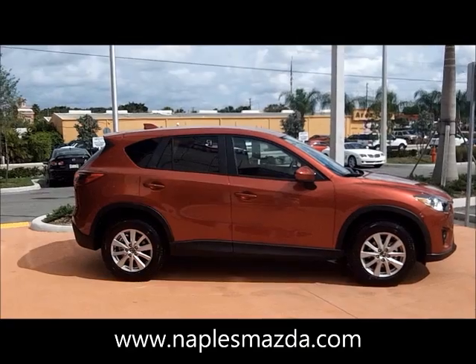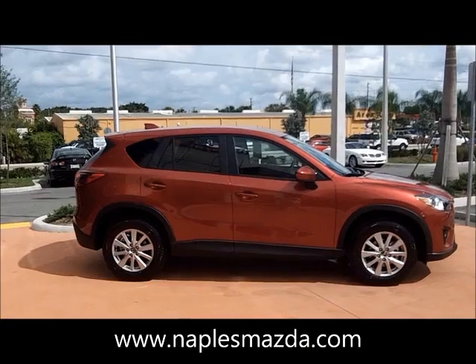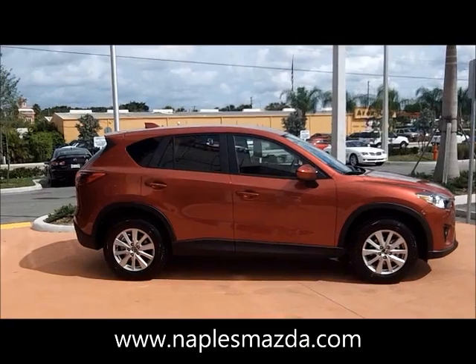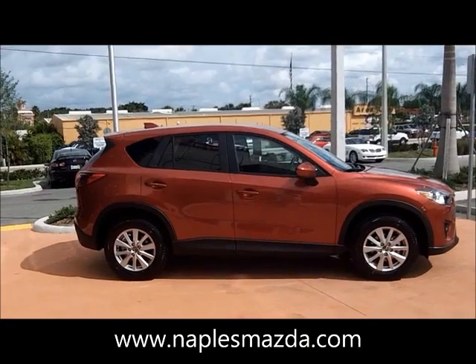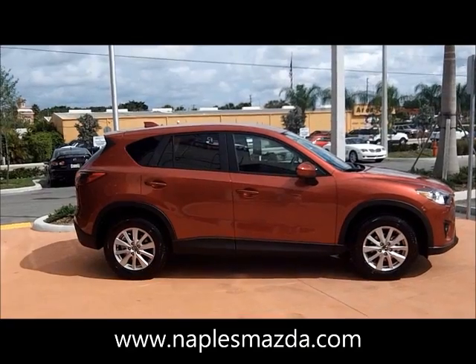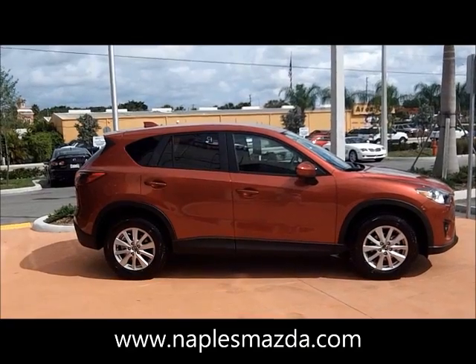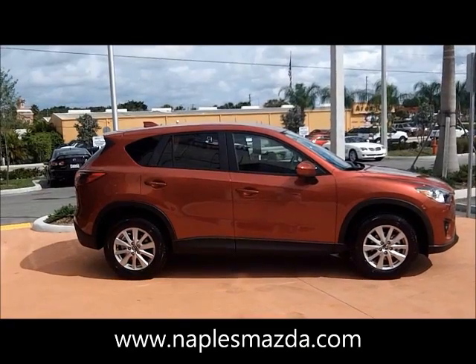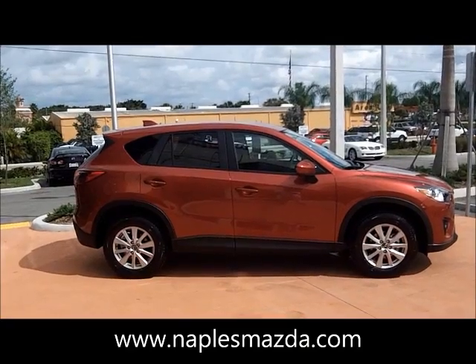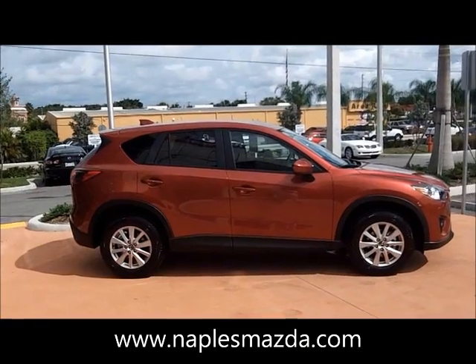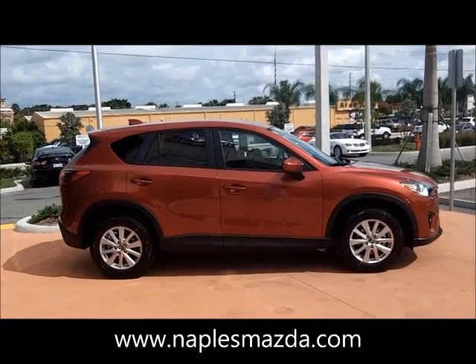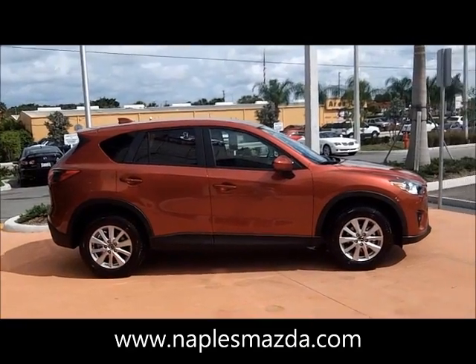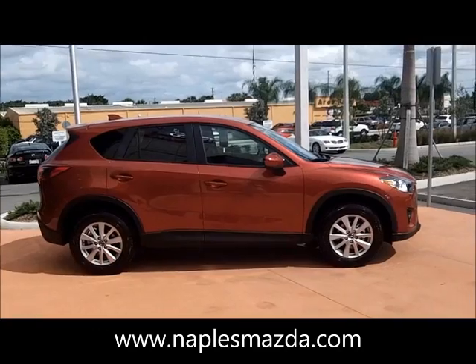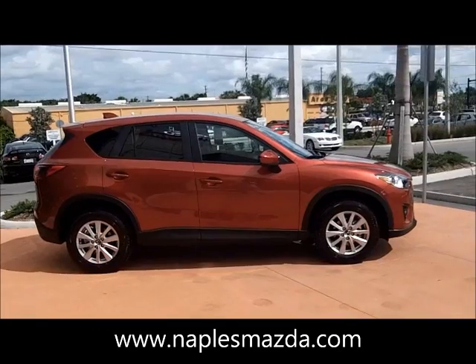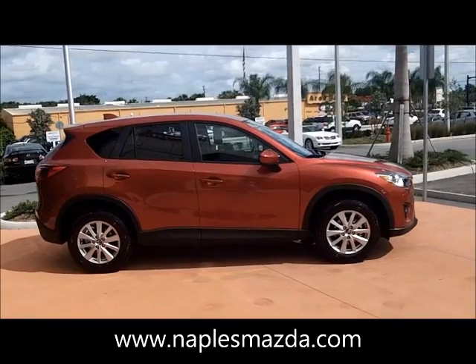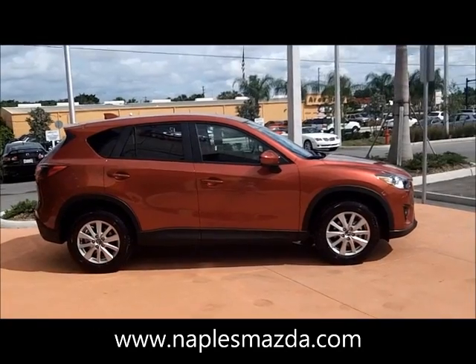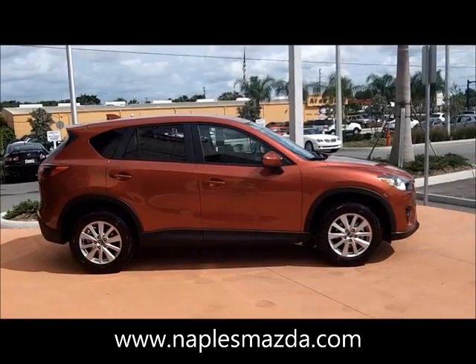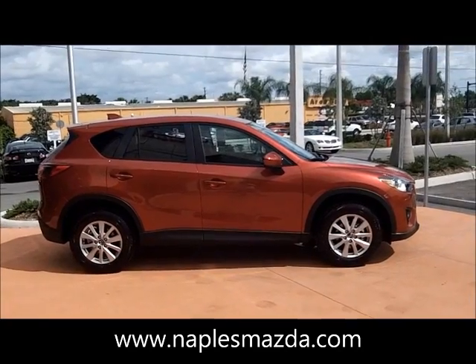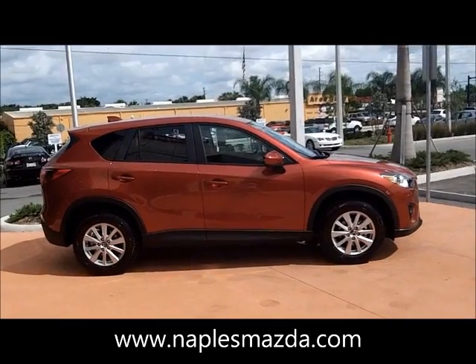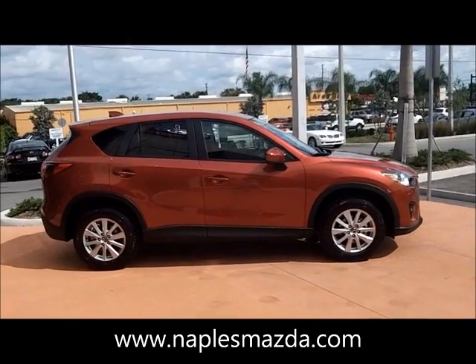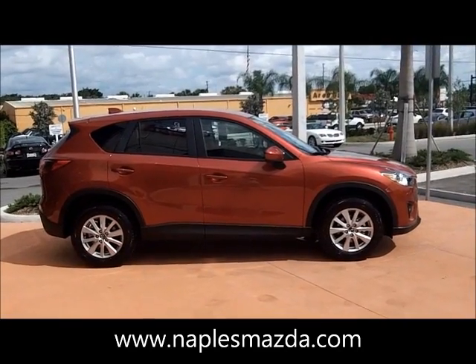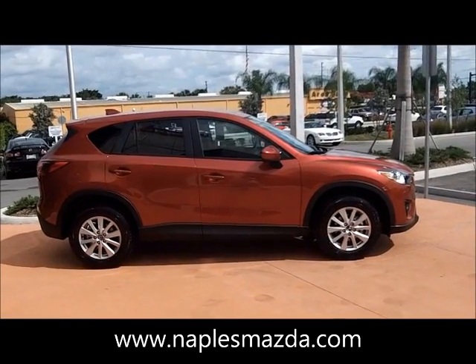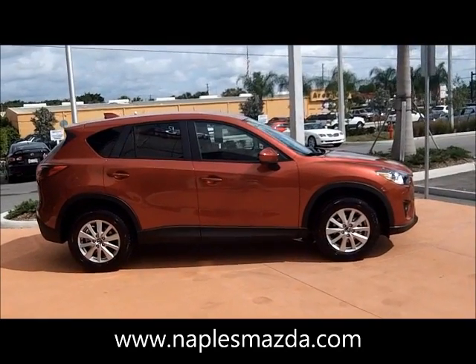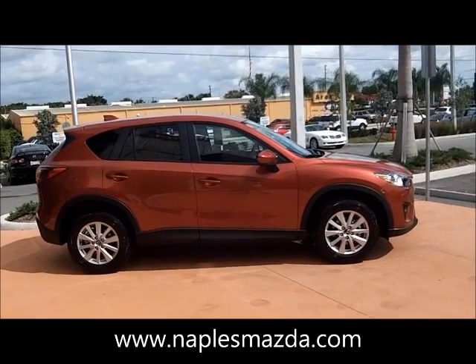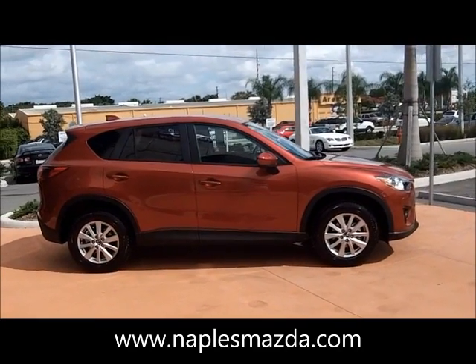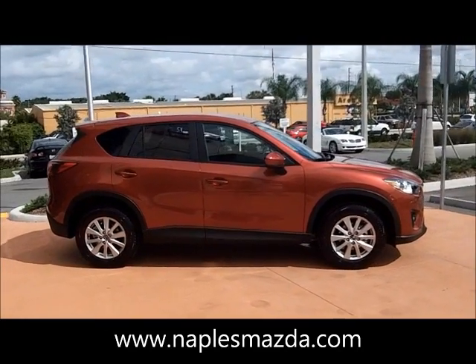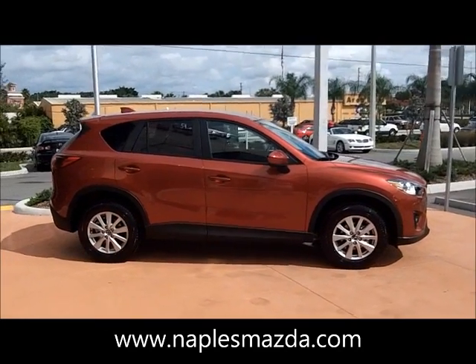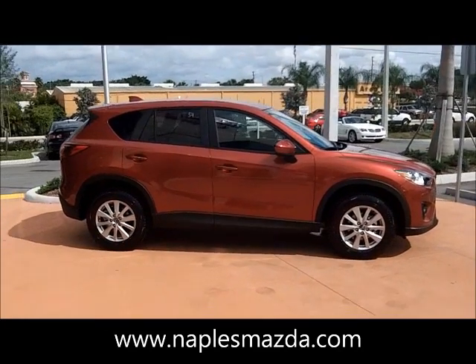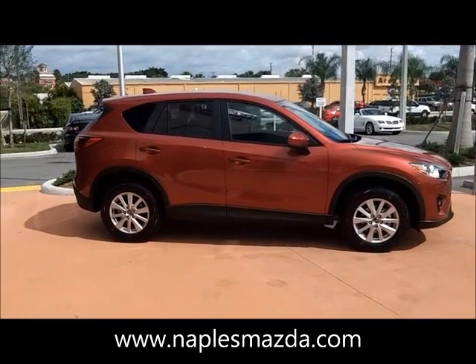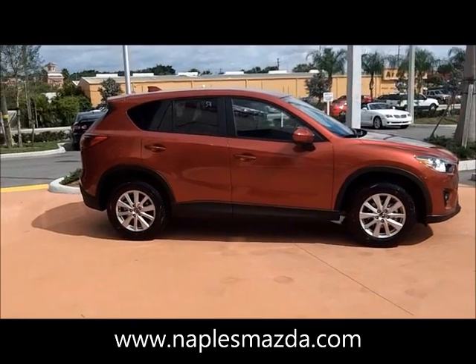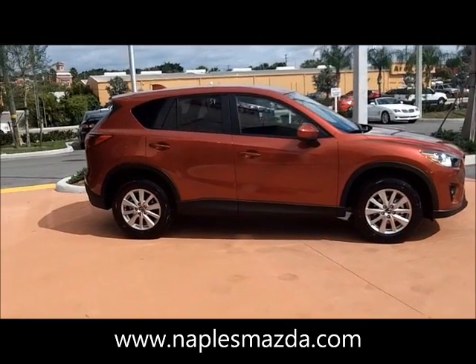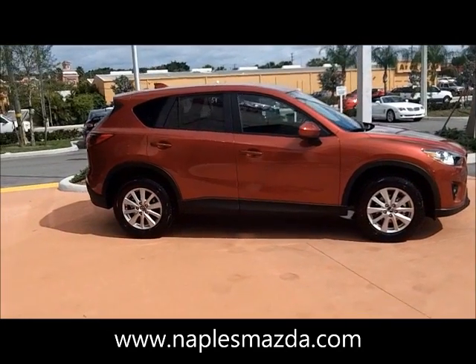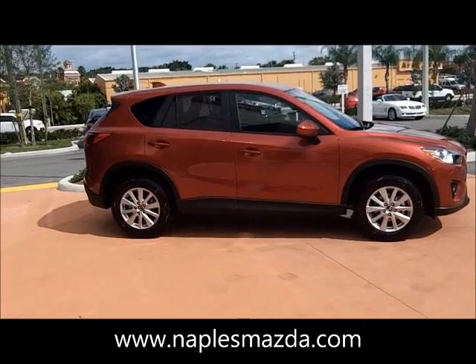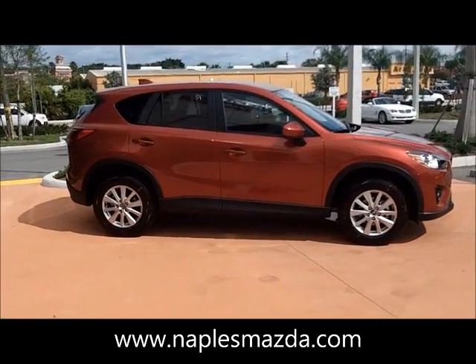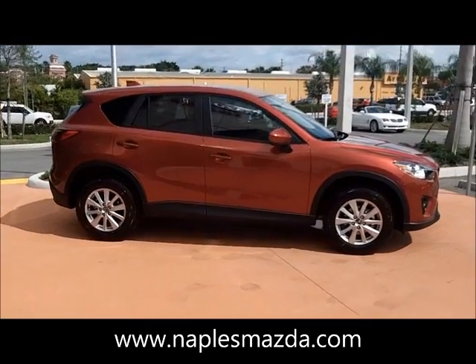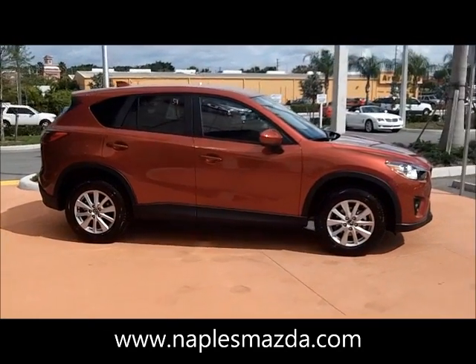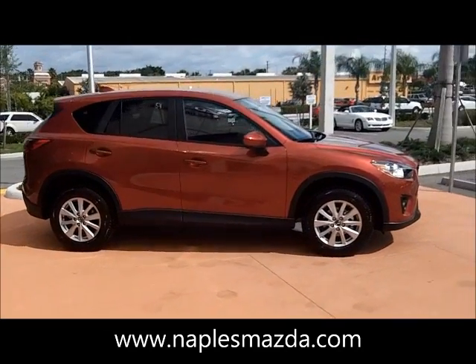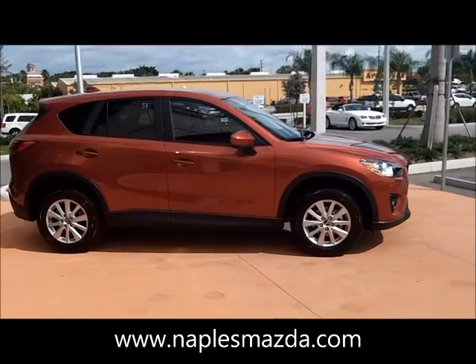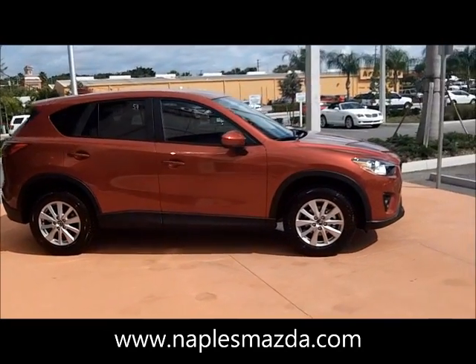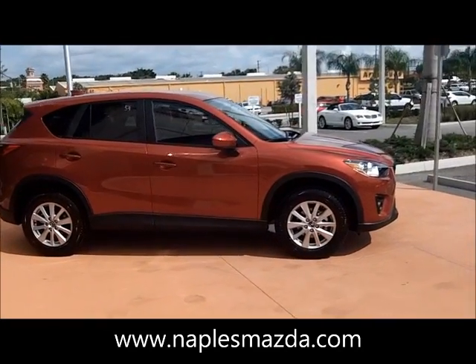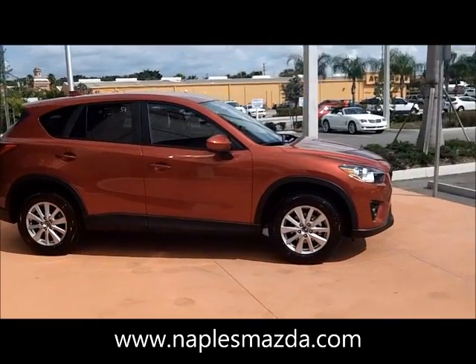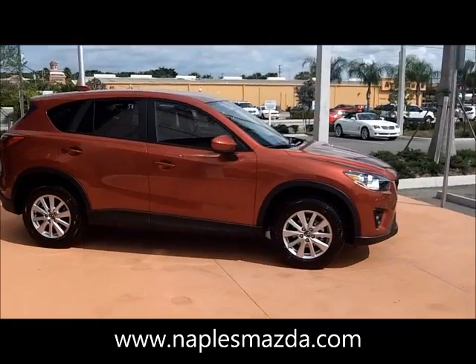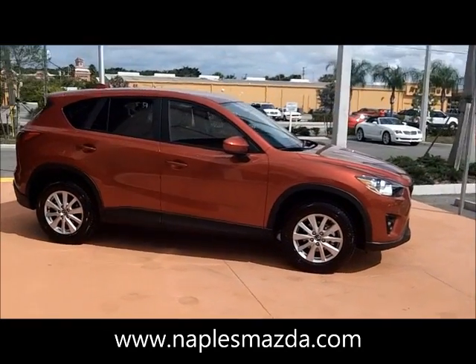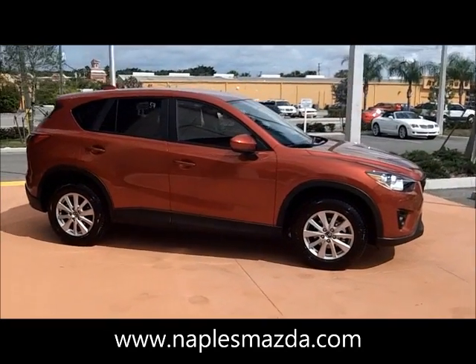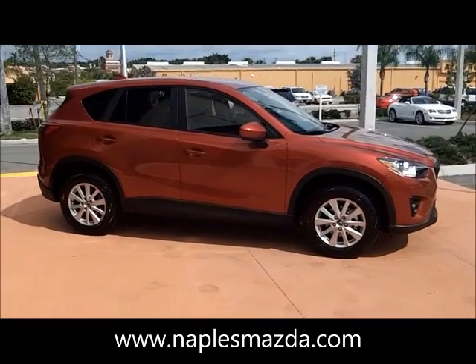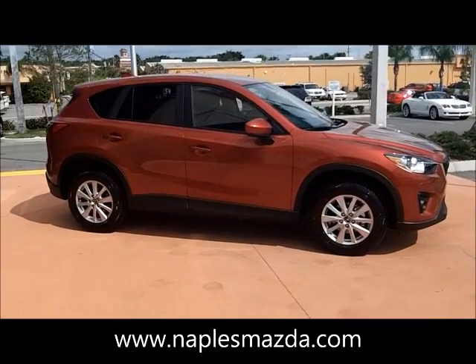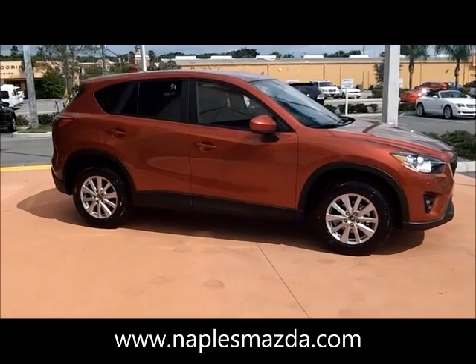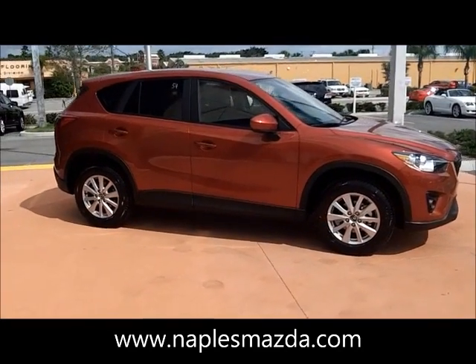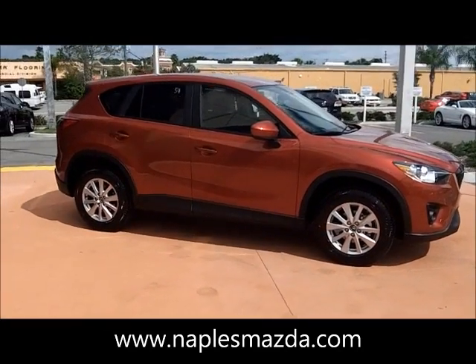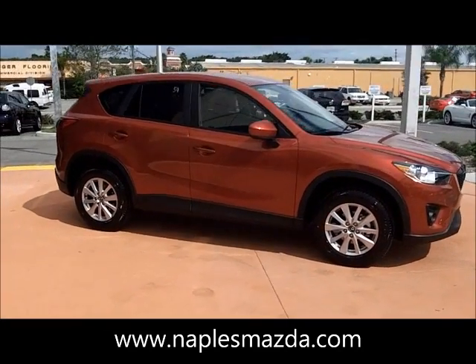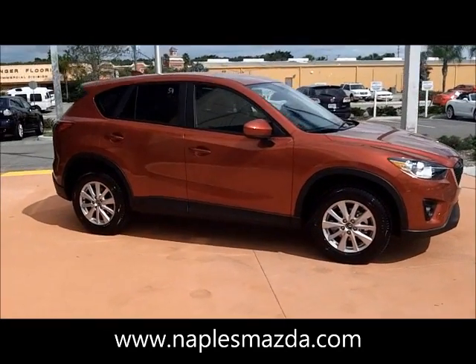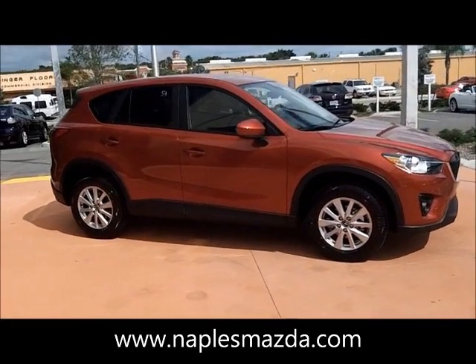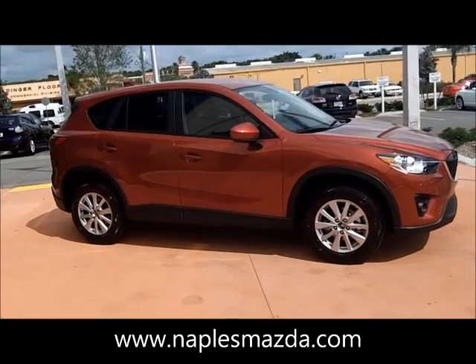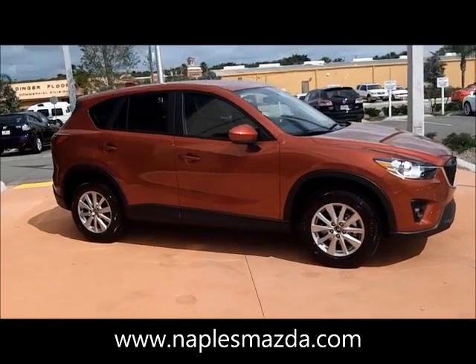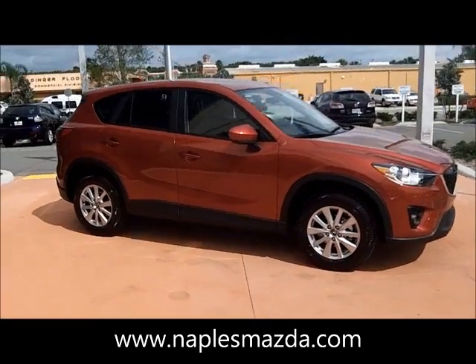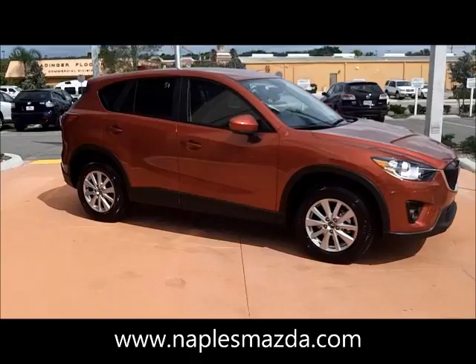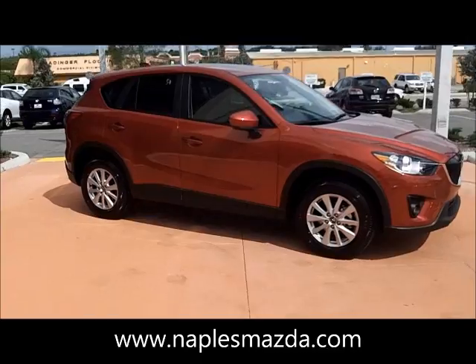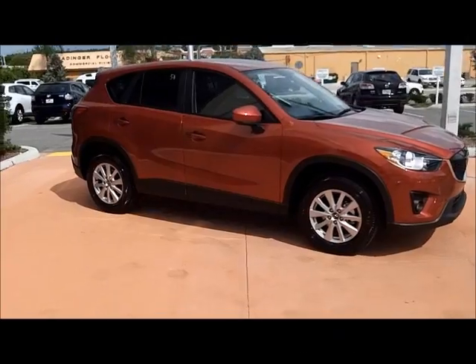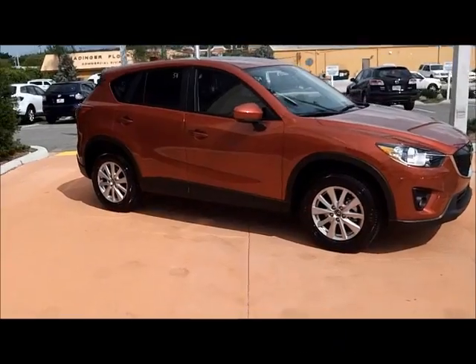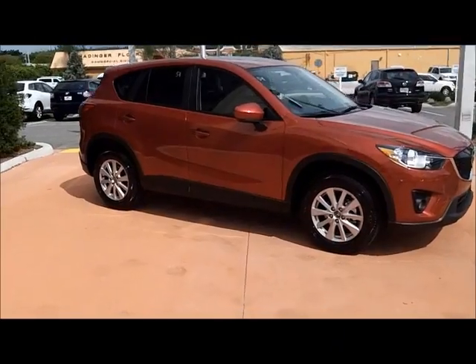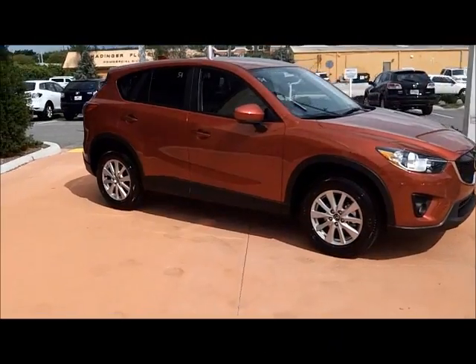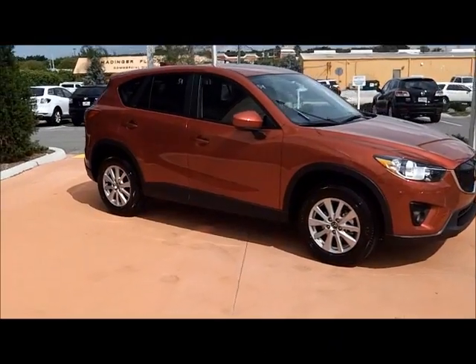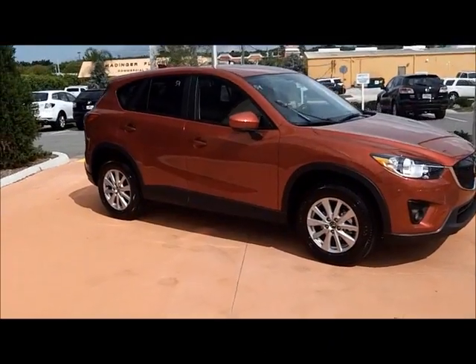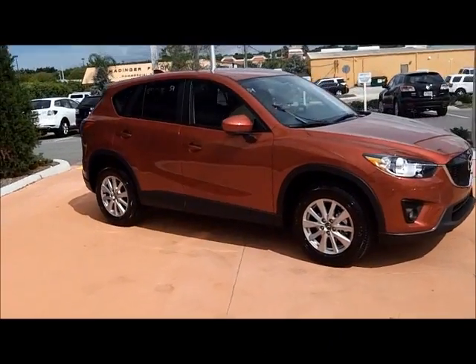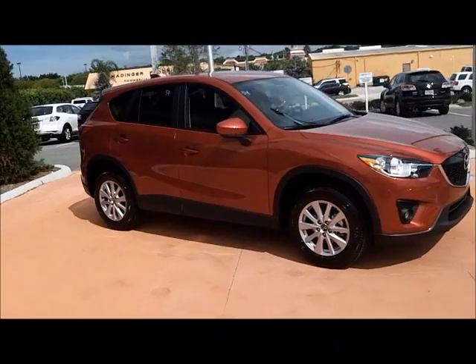Here it is one last time — the brand new Mazda CX-5 2013 in Mica red.